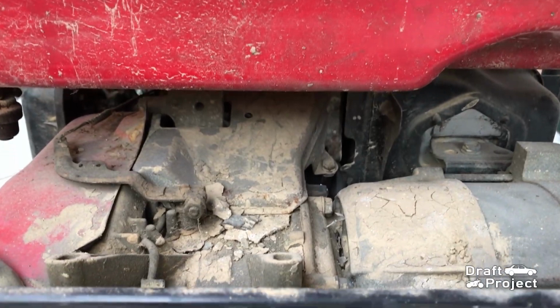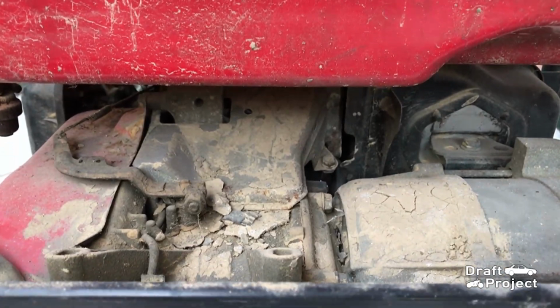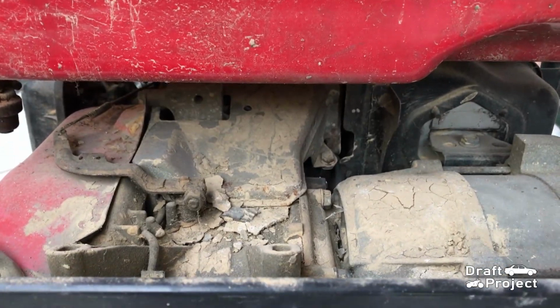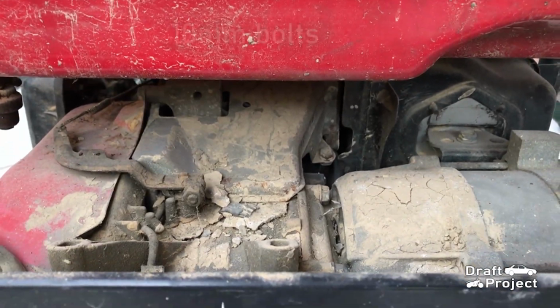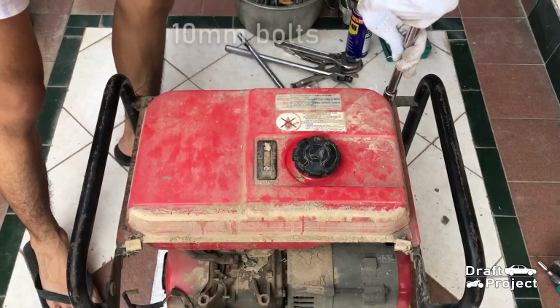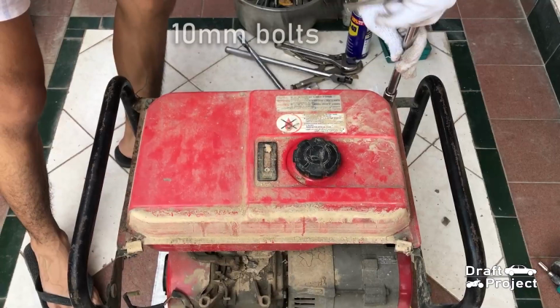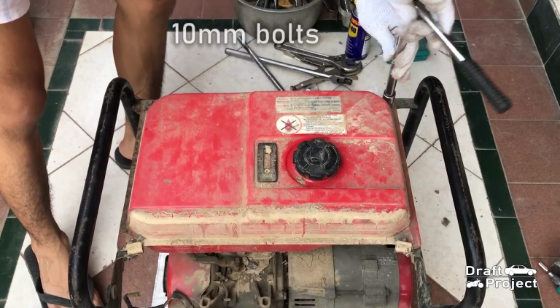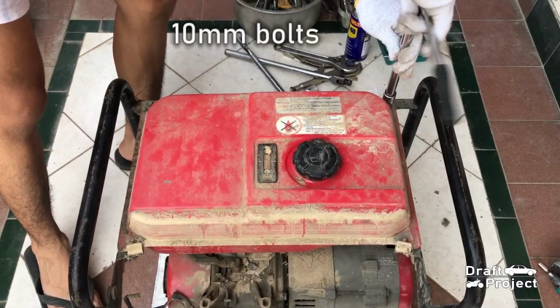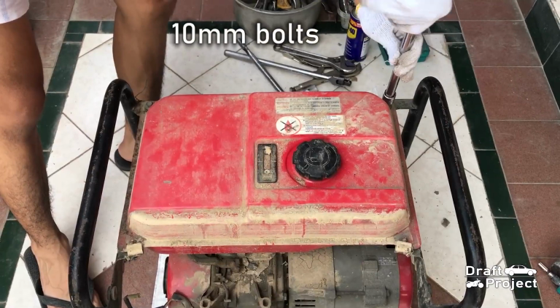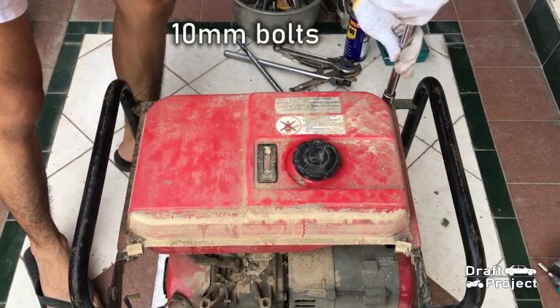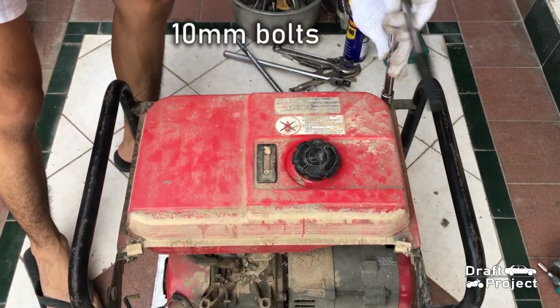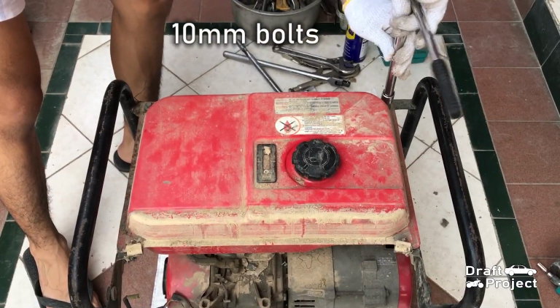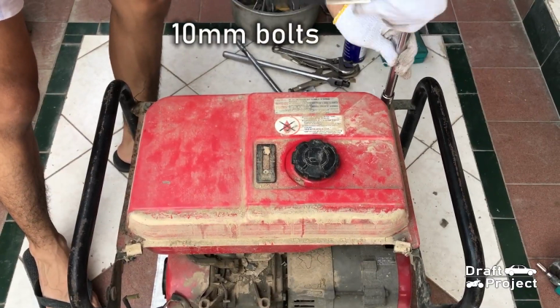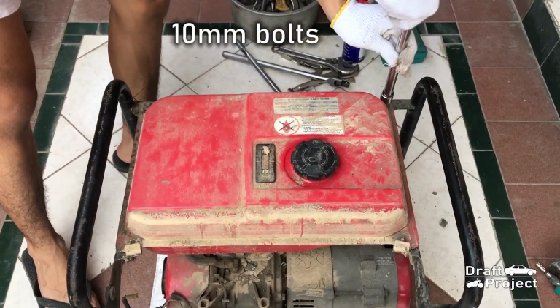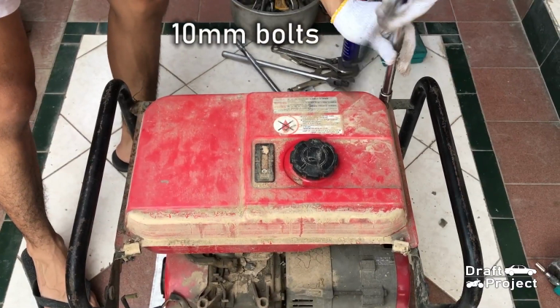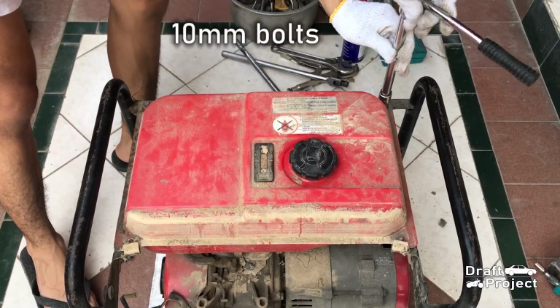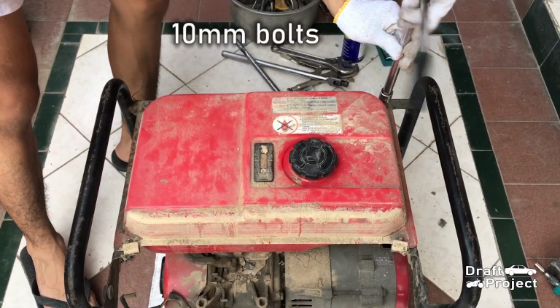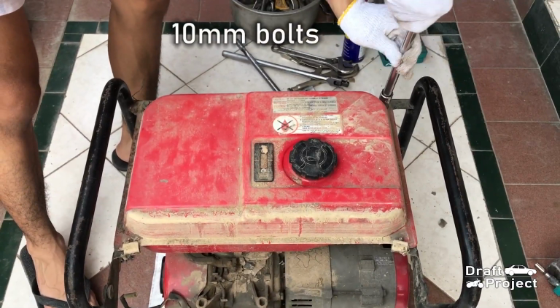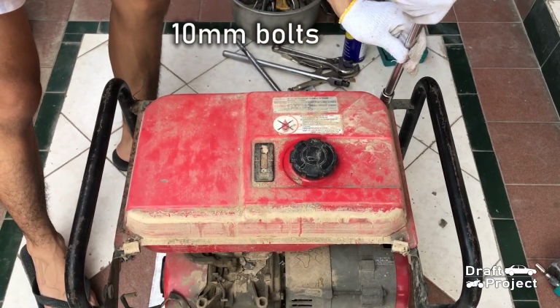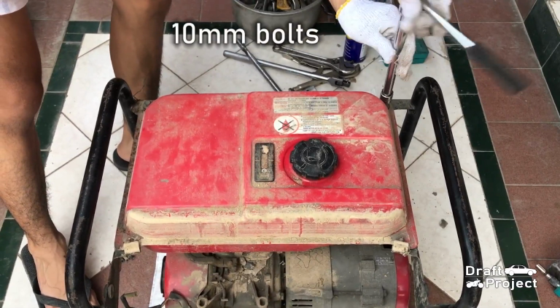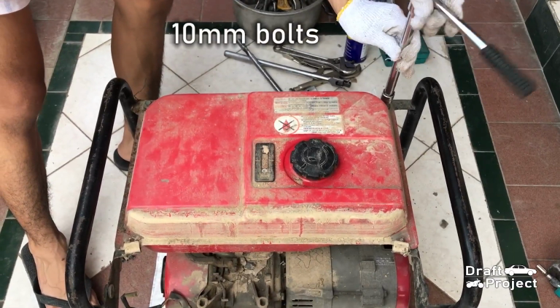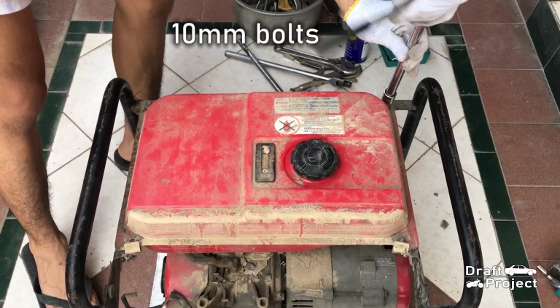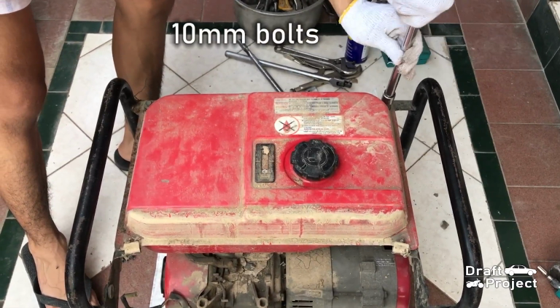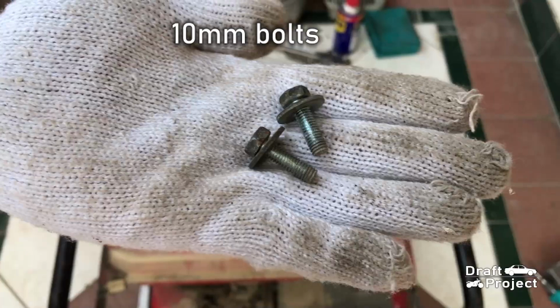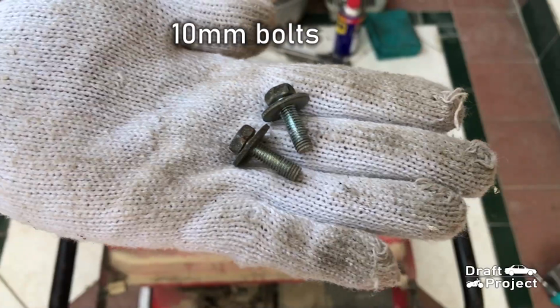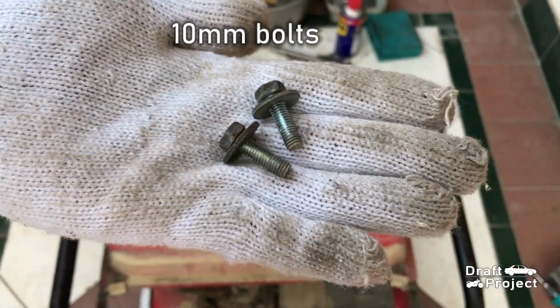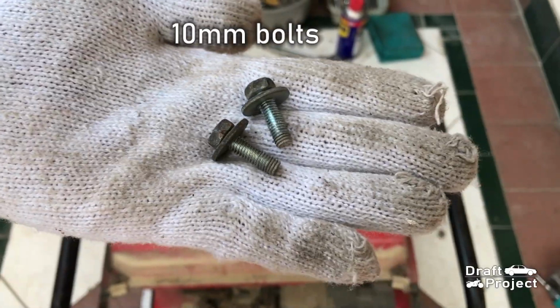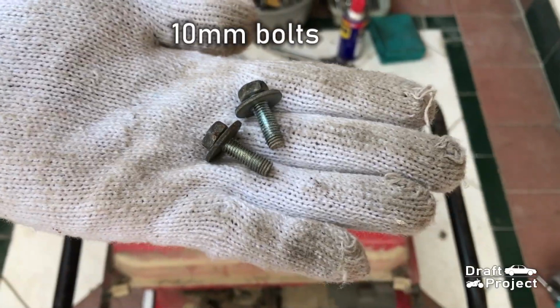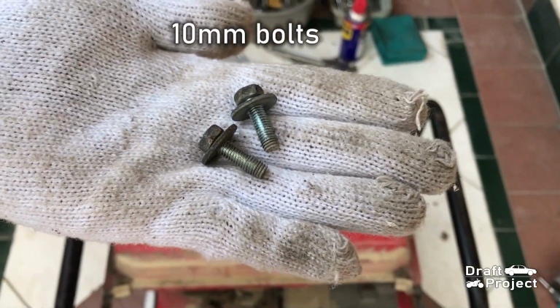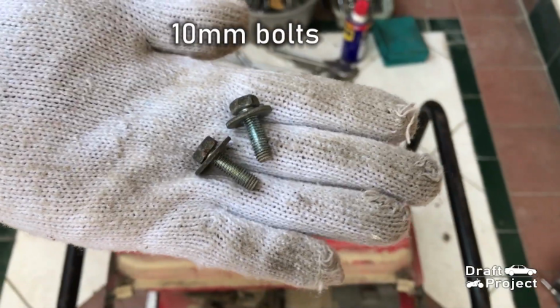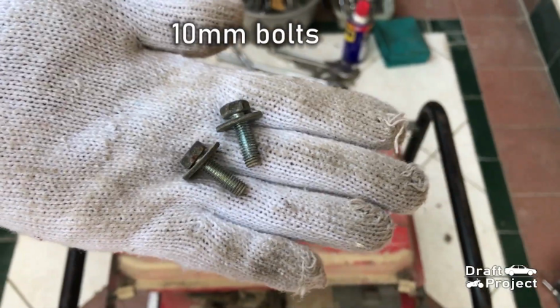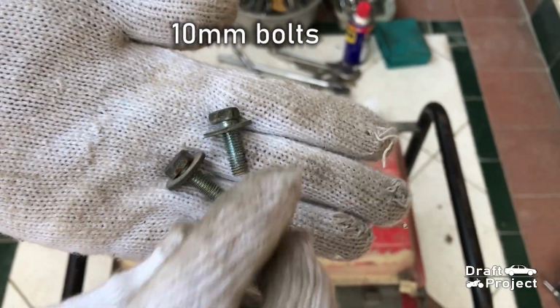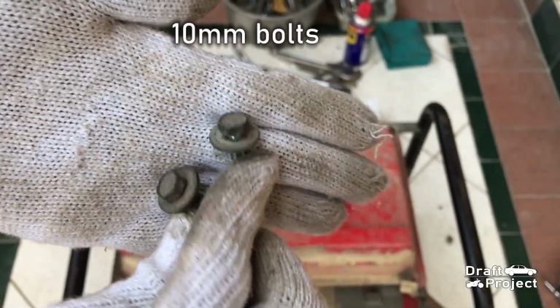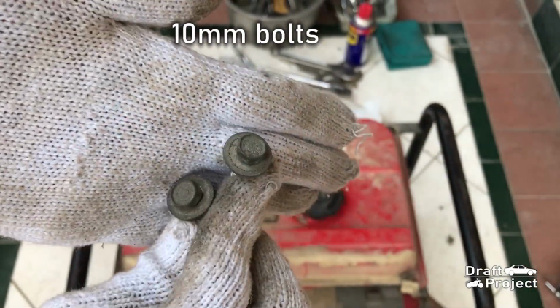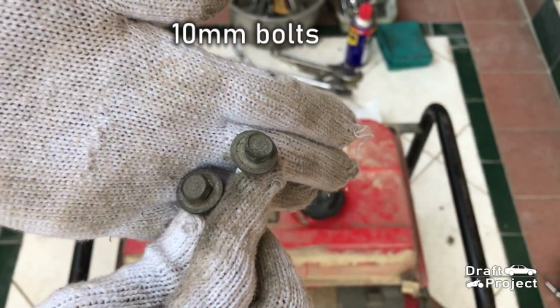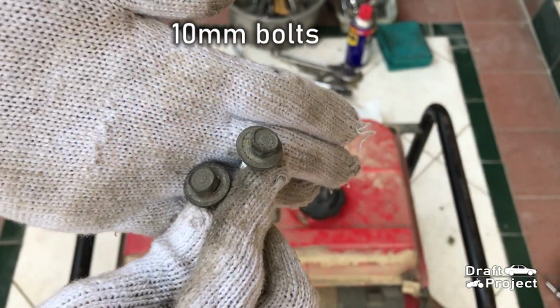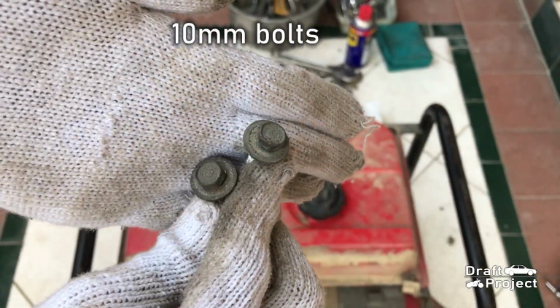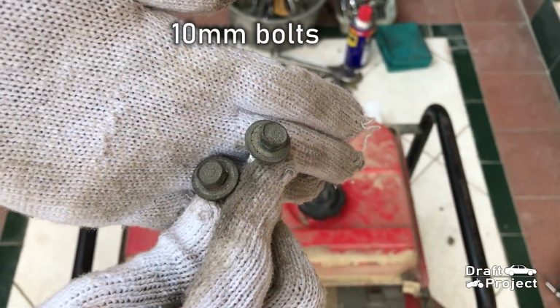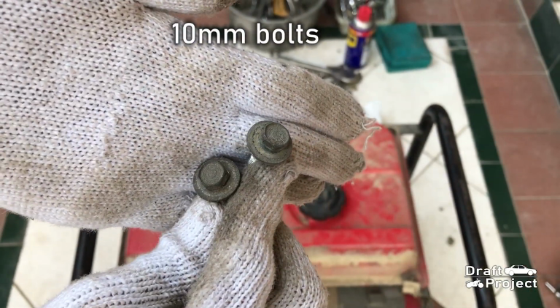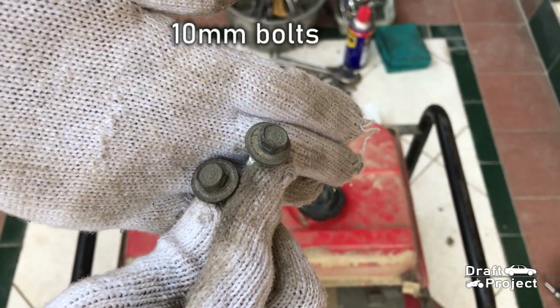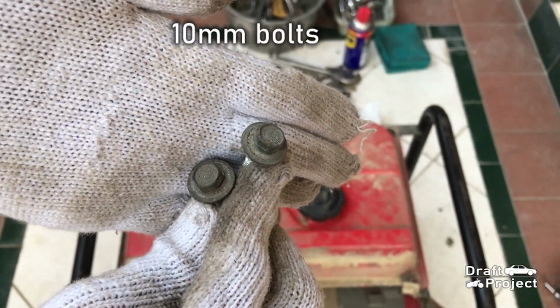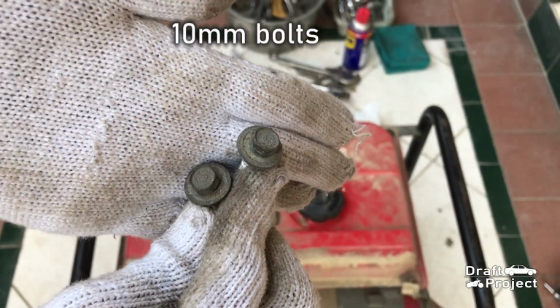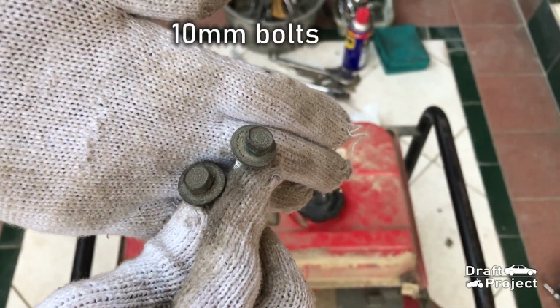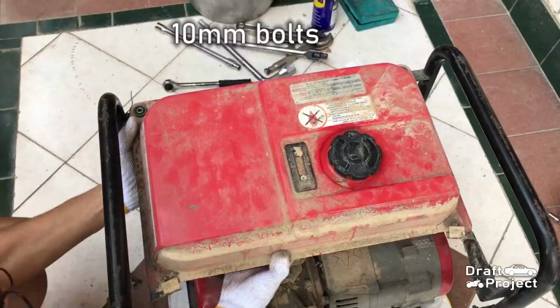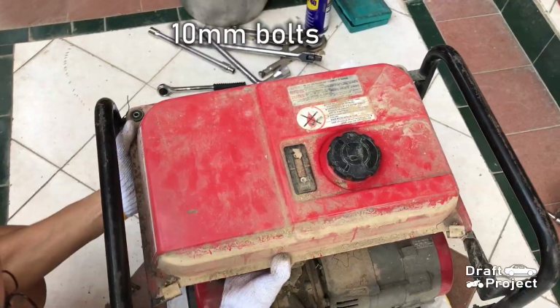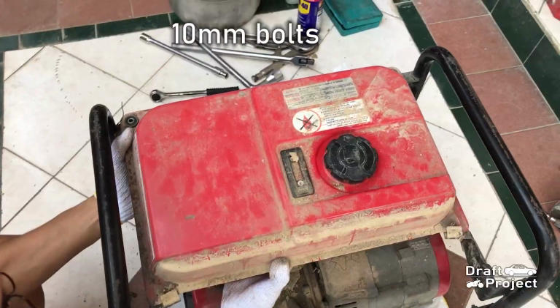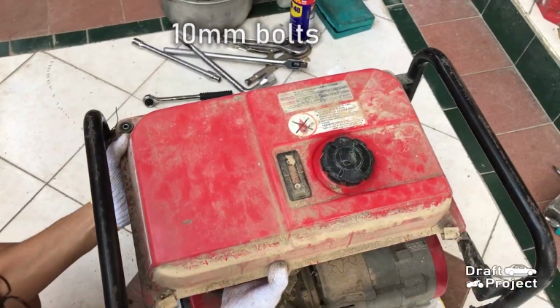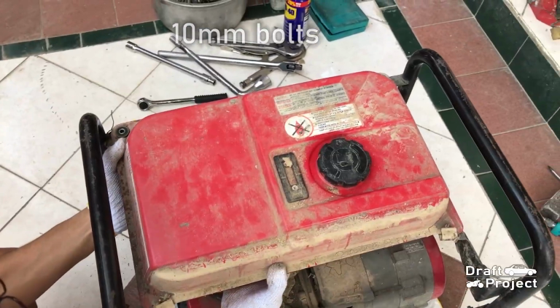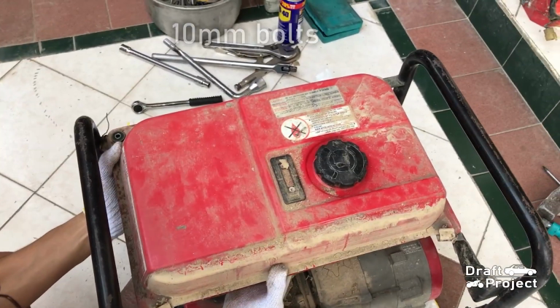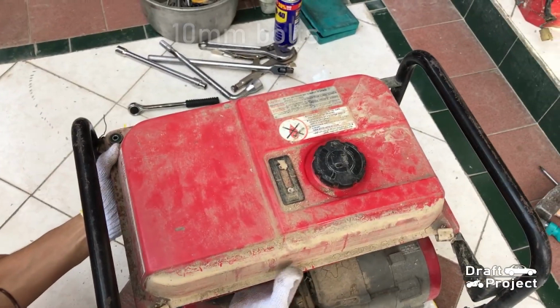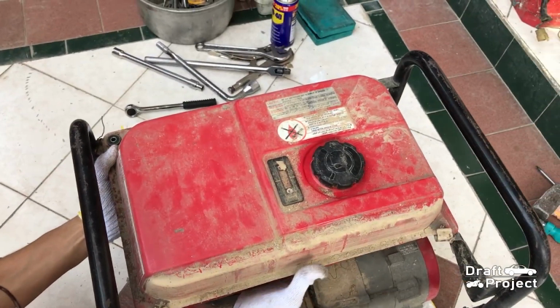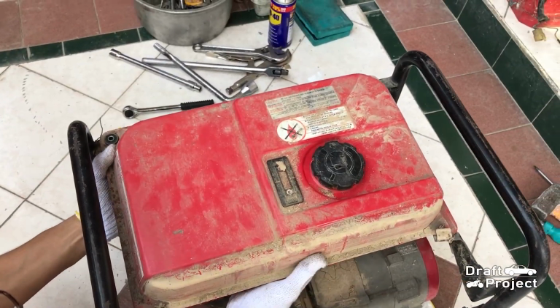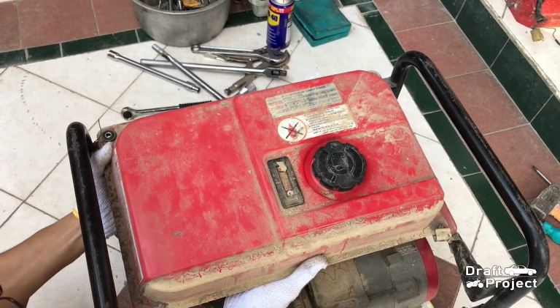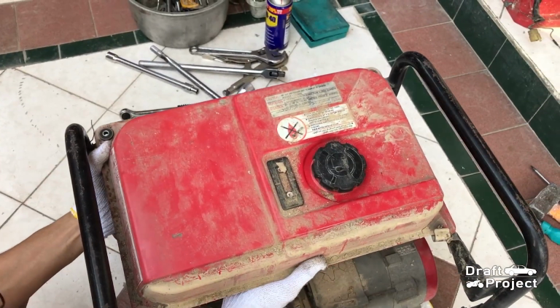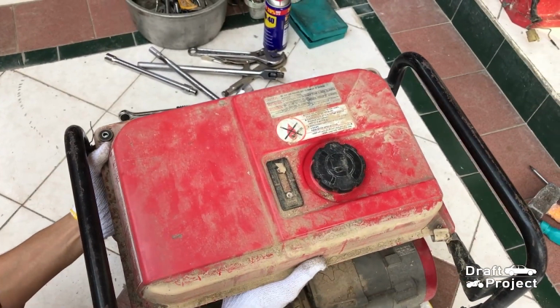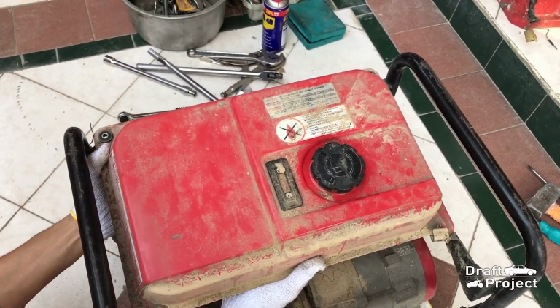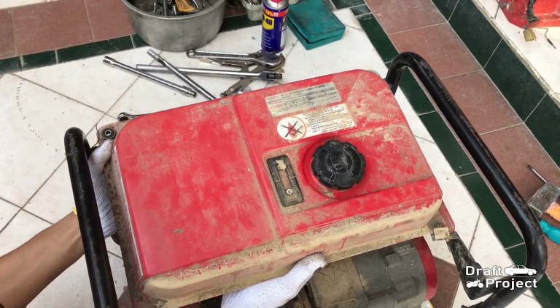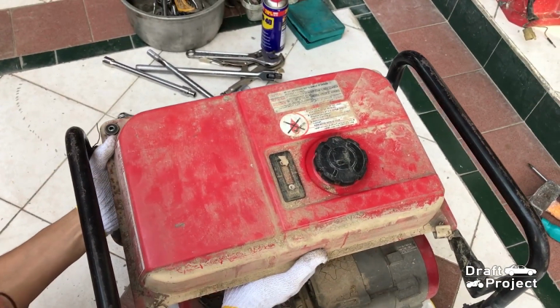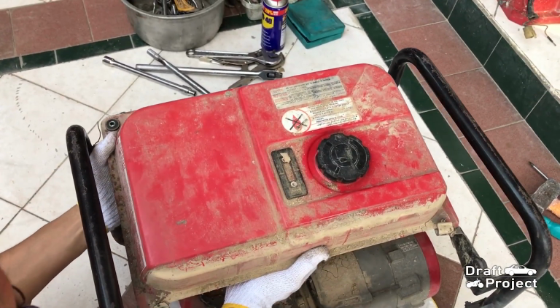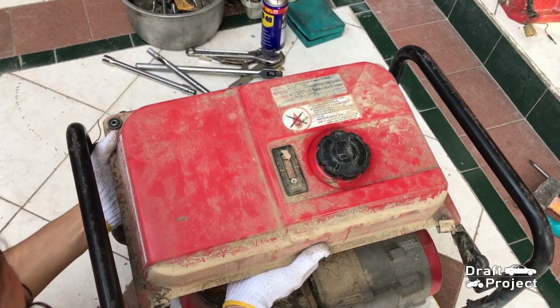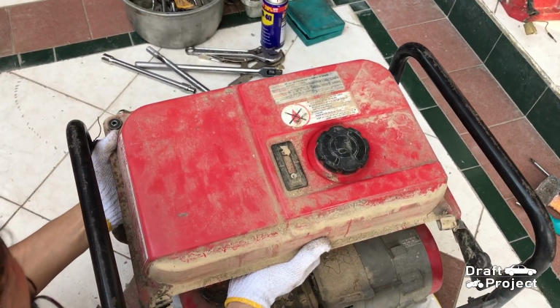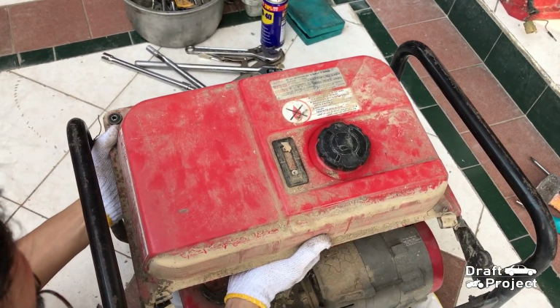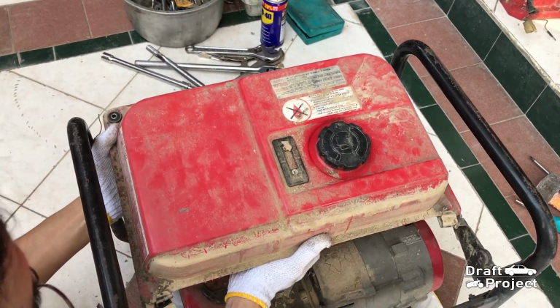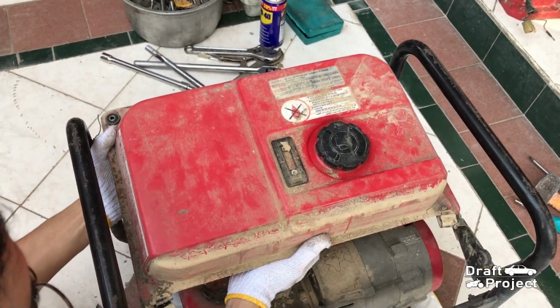Next is the fuel tank, which is held by two 10mm bolts. Gently remove the fuel tank.